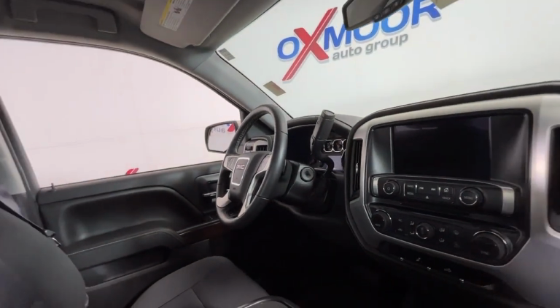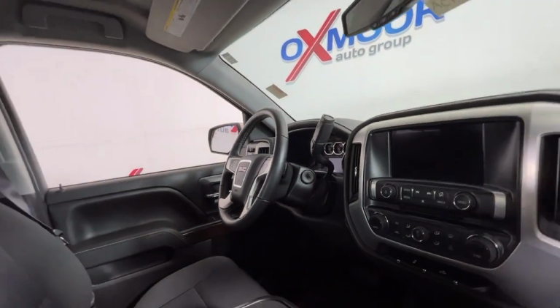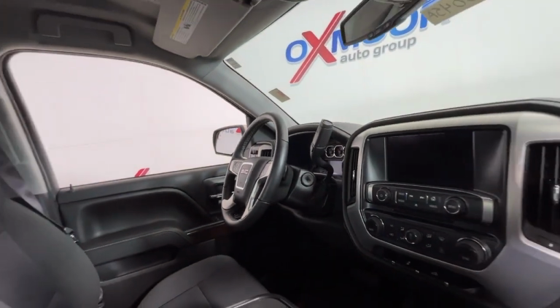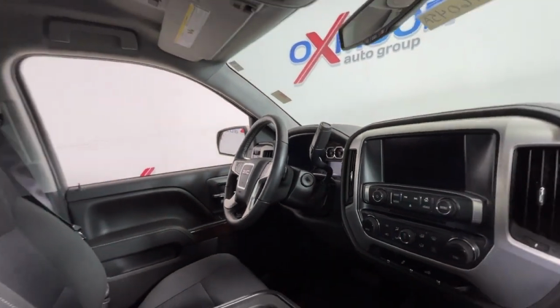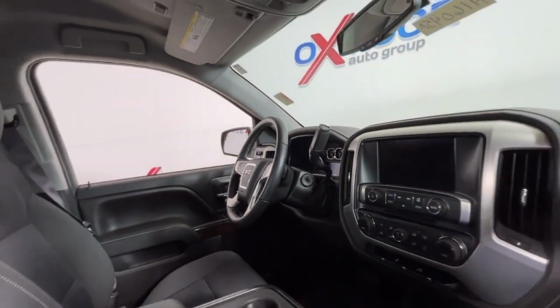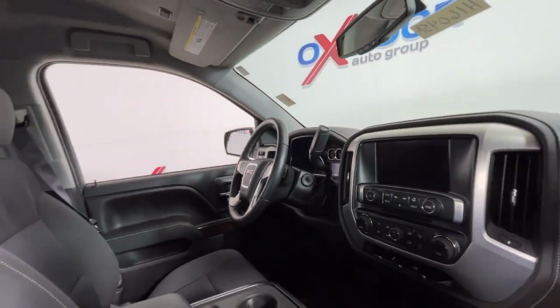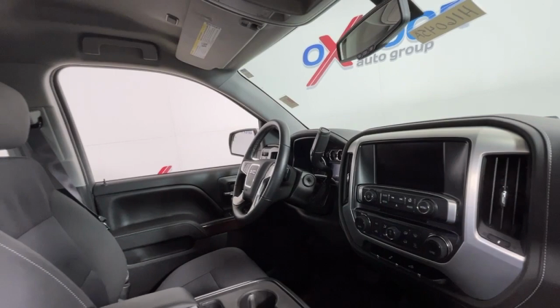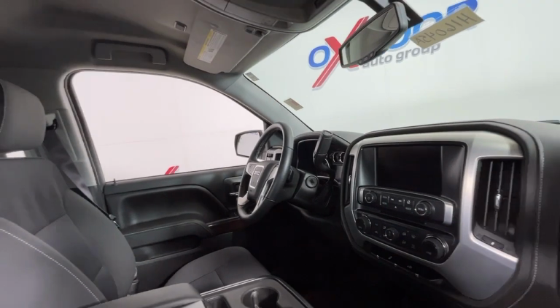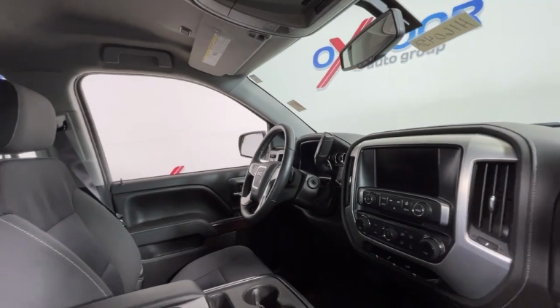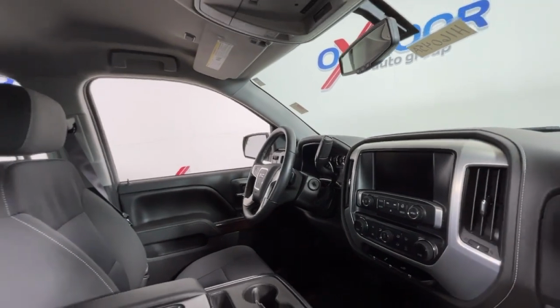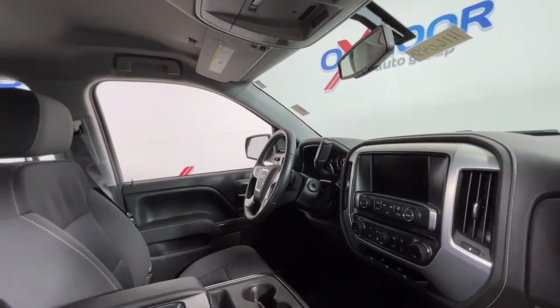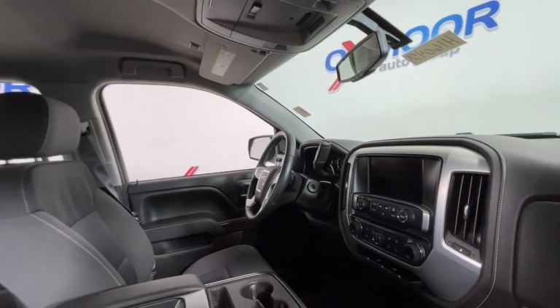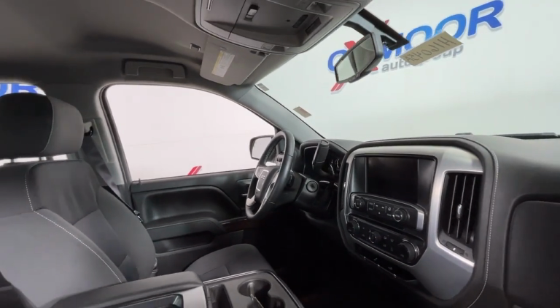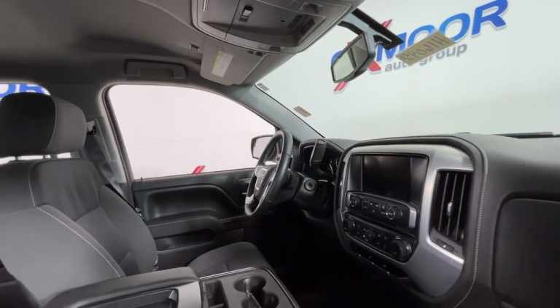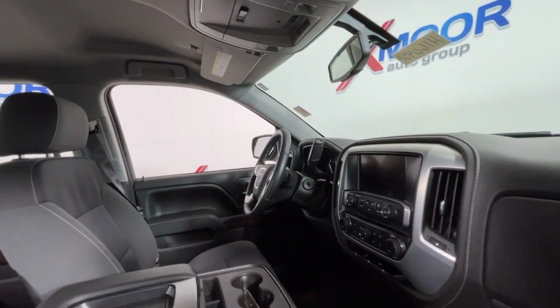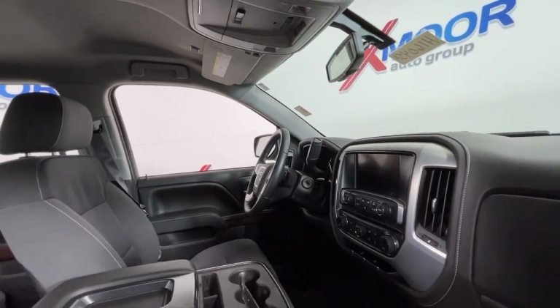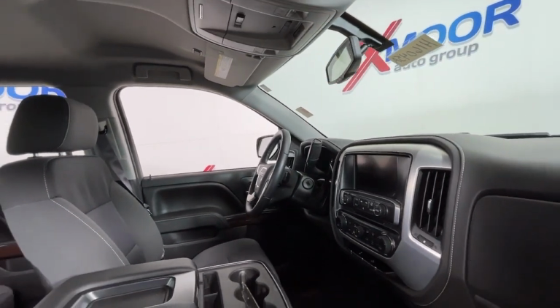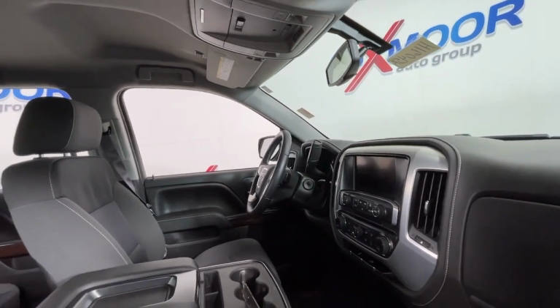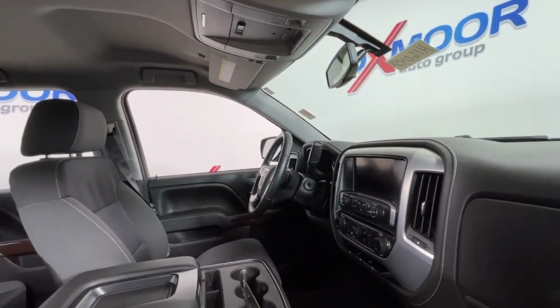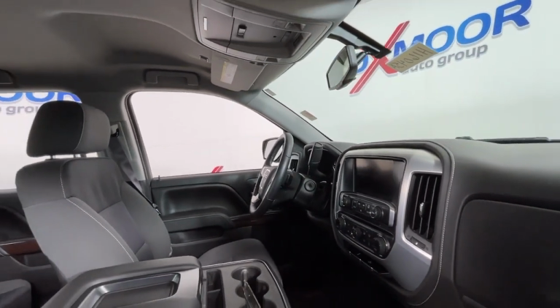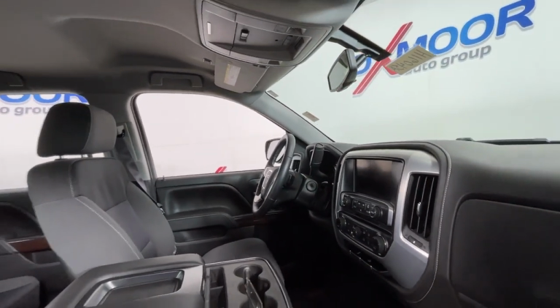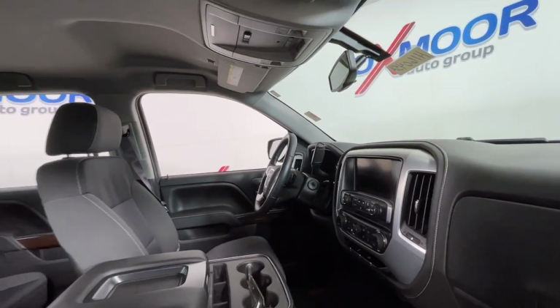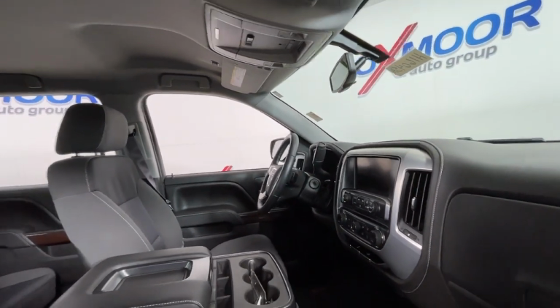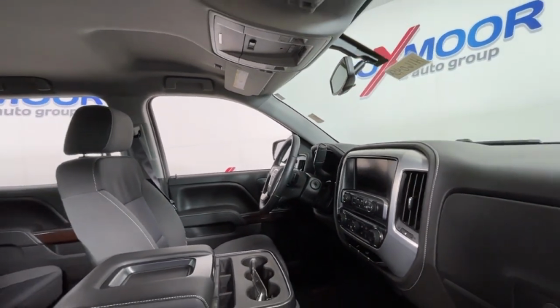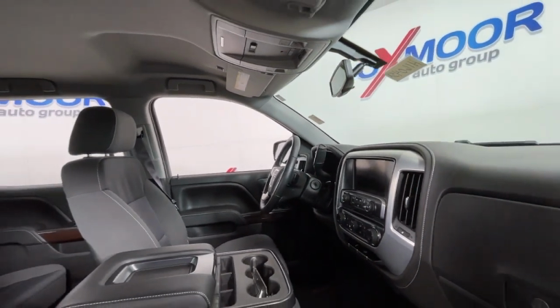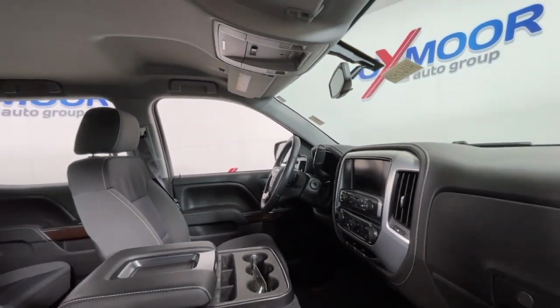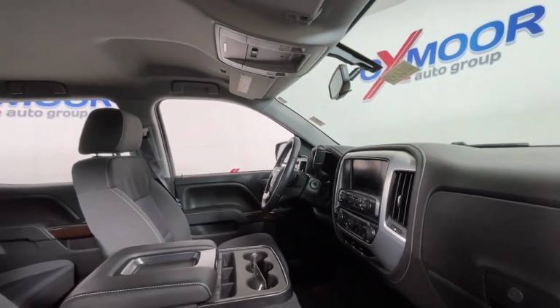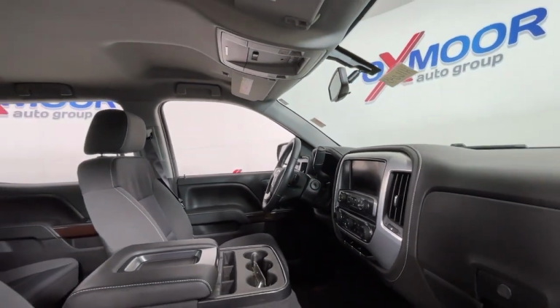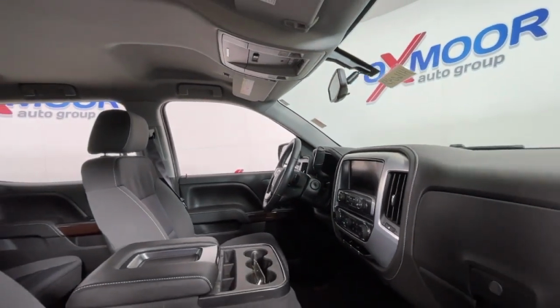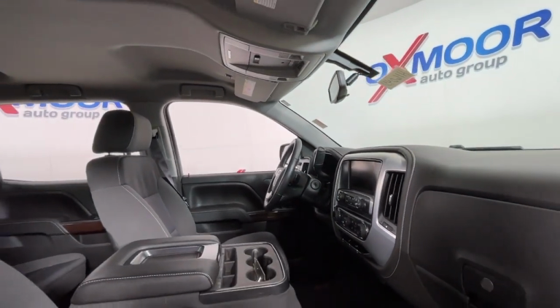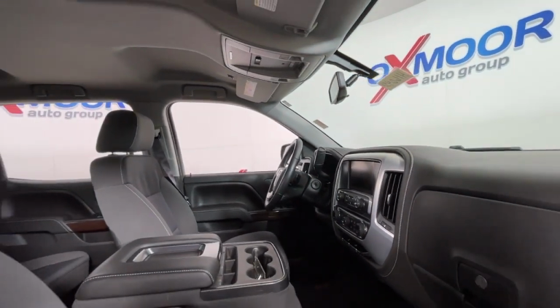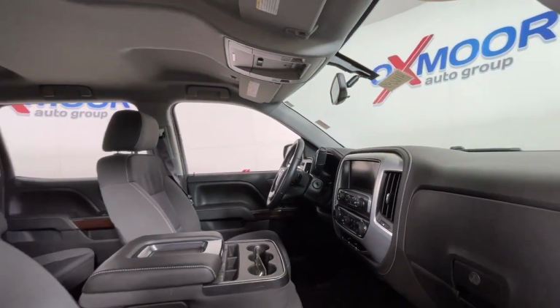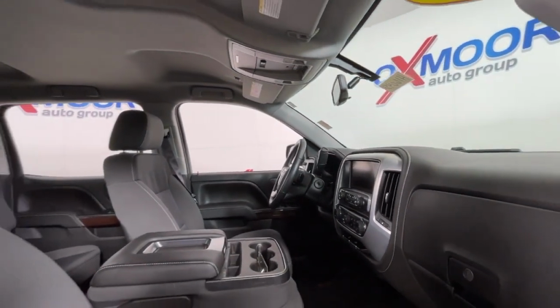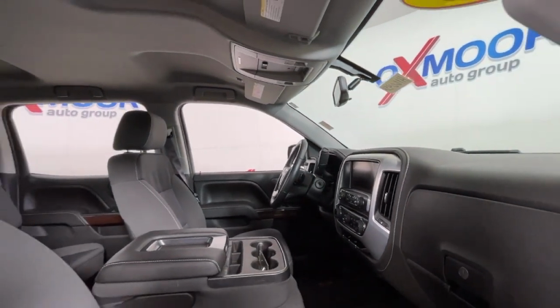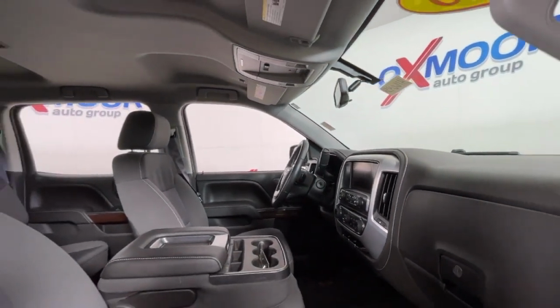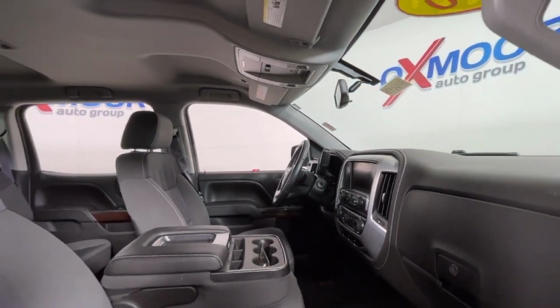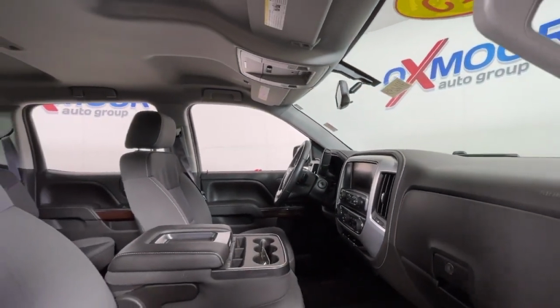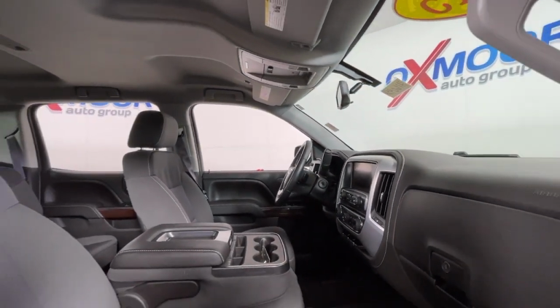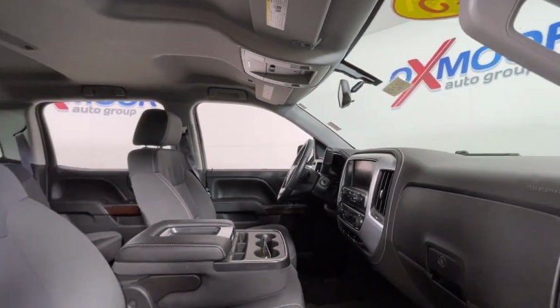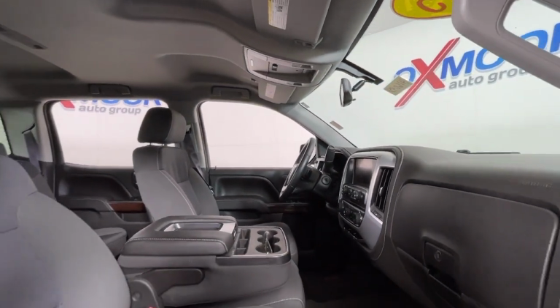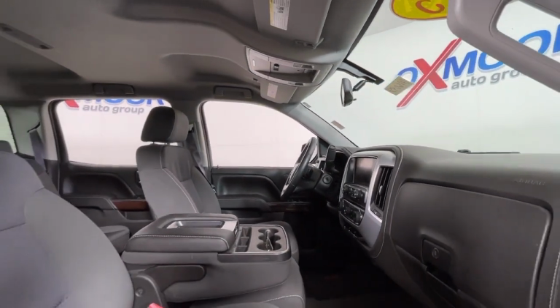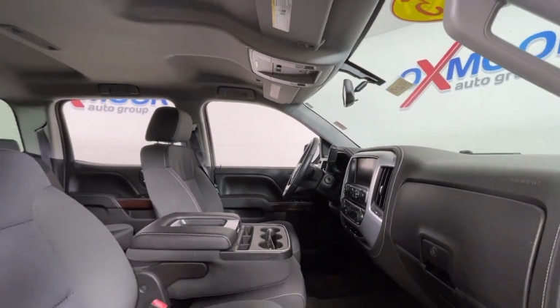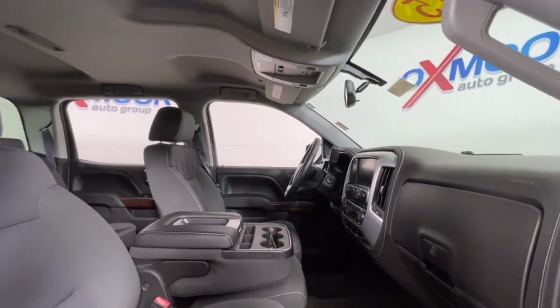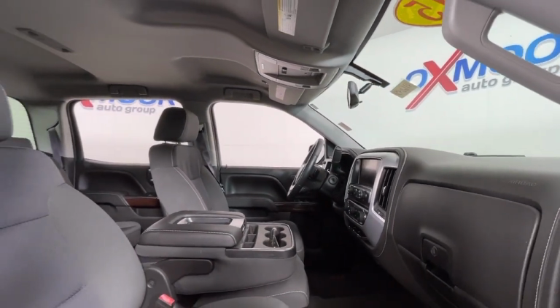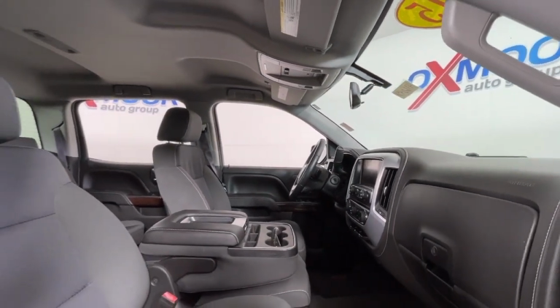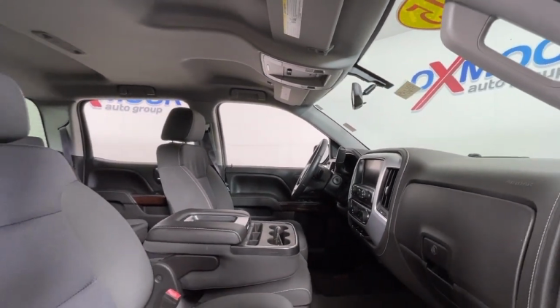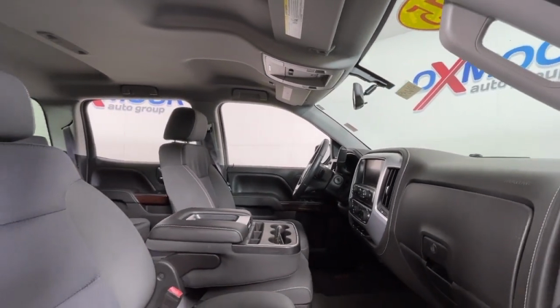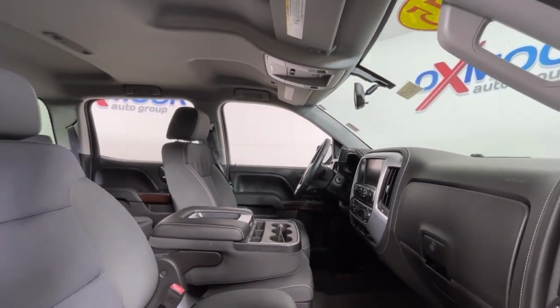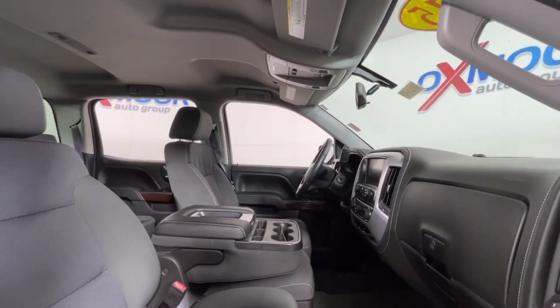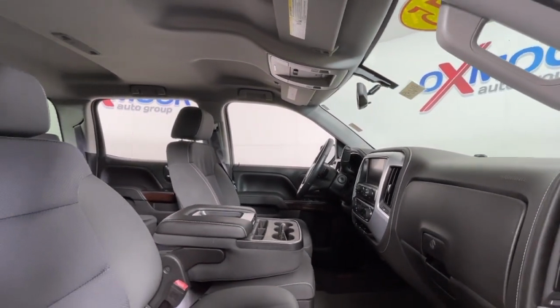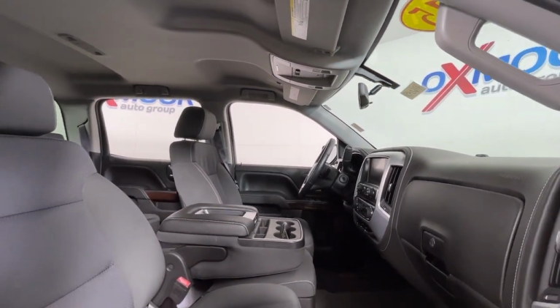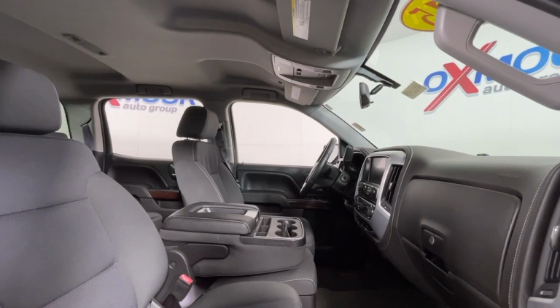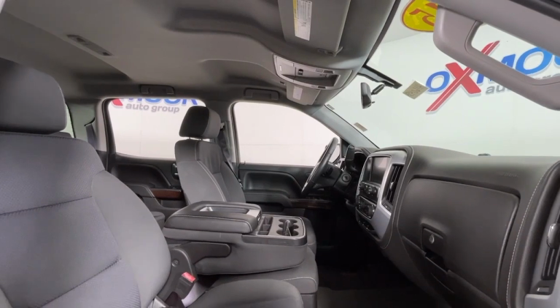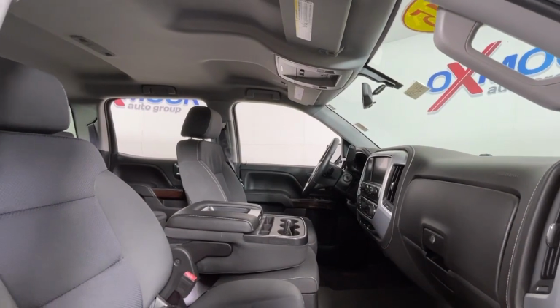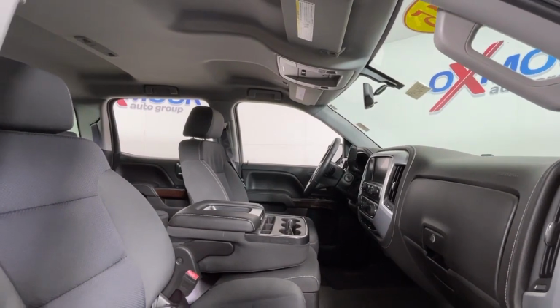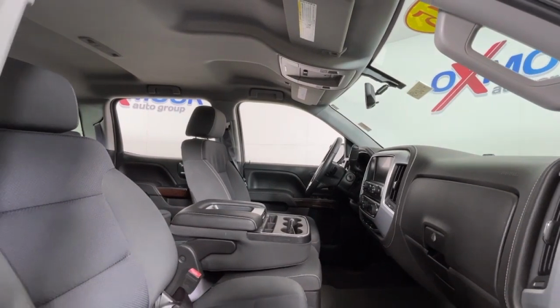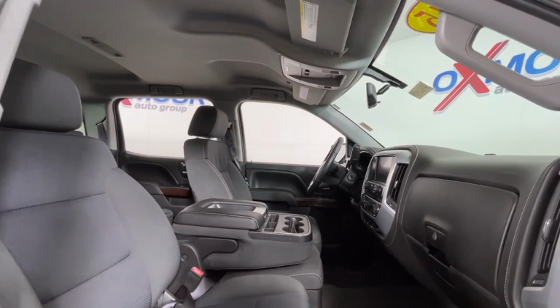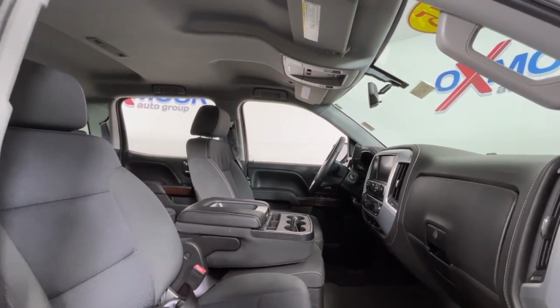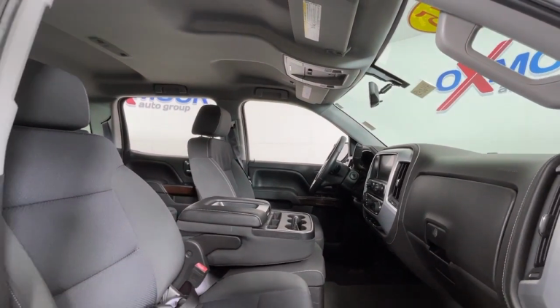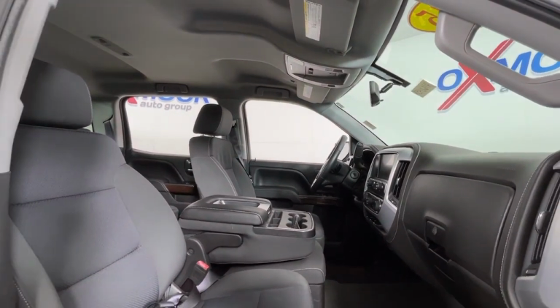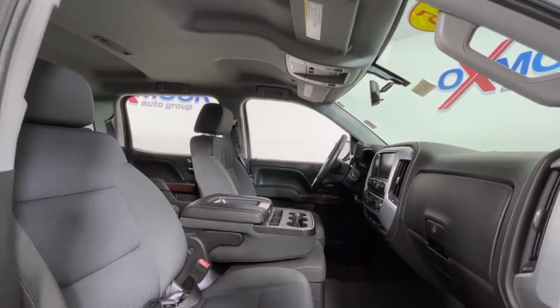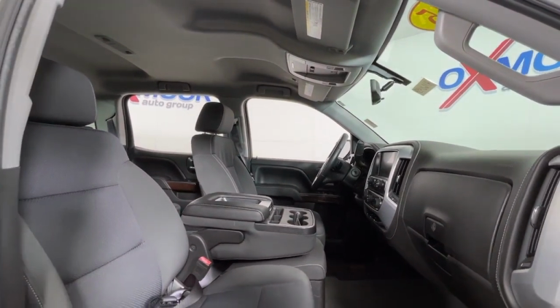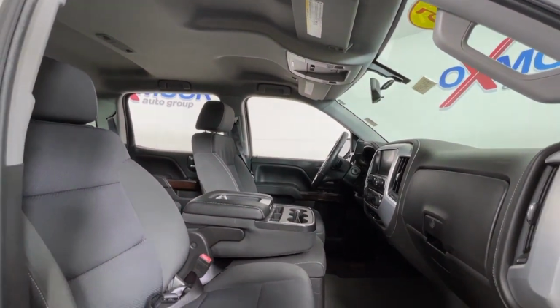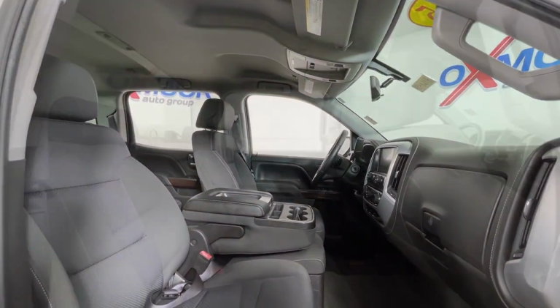Steering wheel audio controls, aluminum wheels, alarm, leather-wrapped steering wheel, electronic stability control.